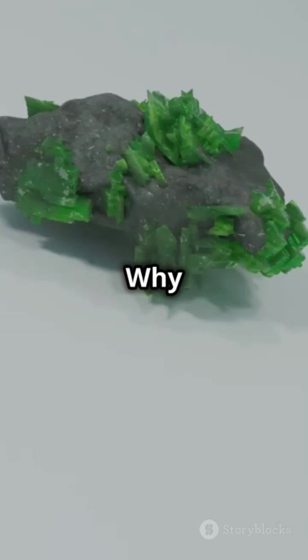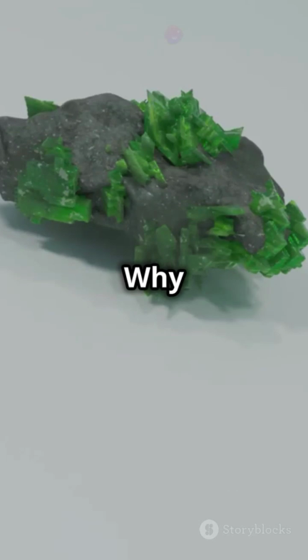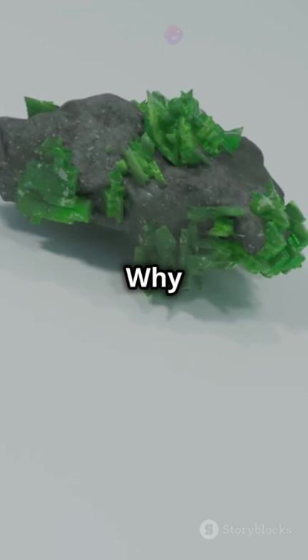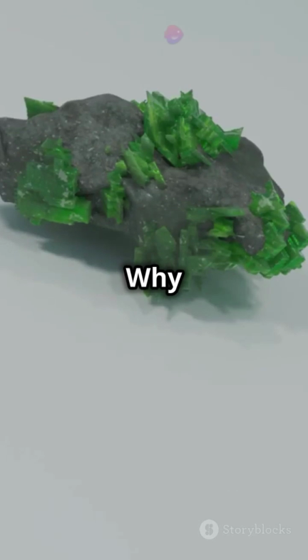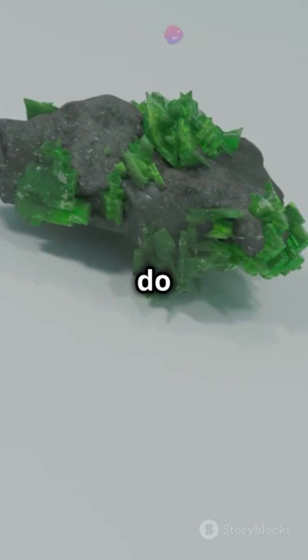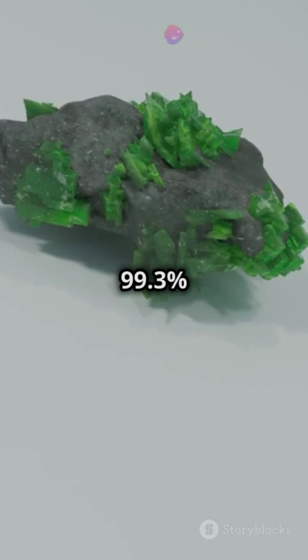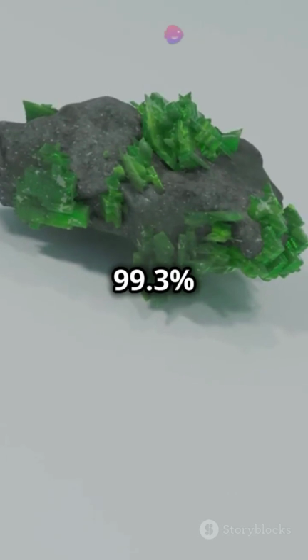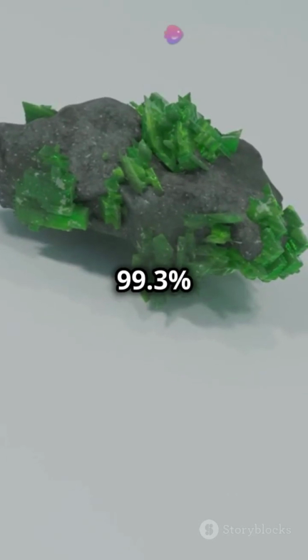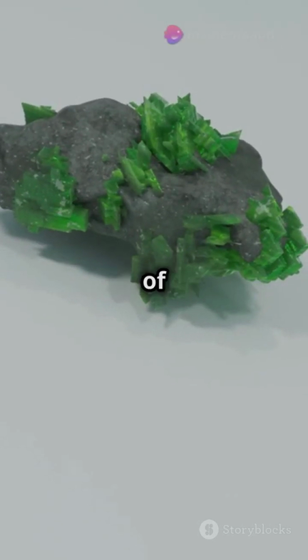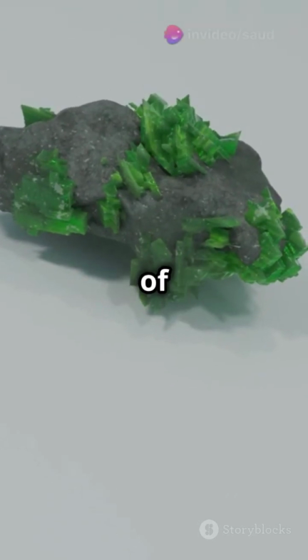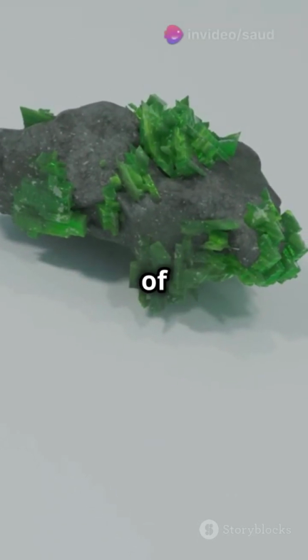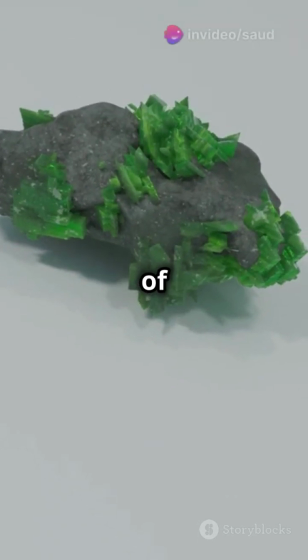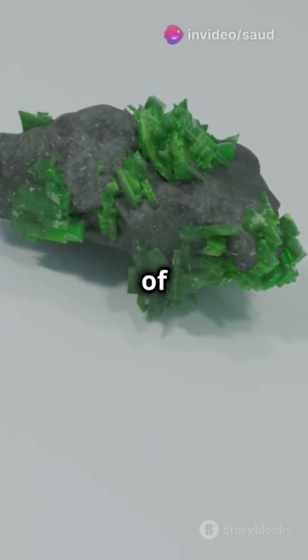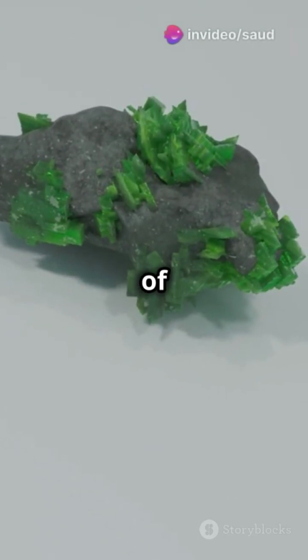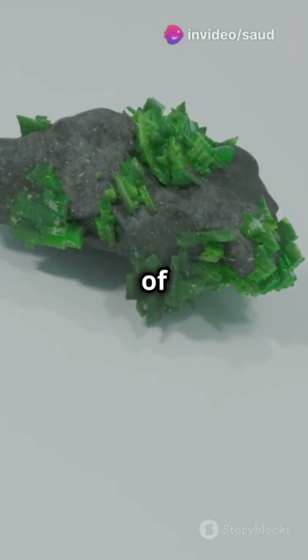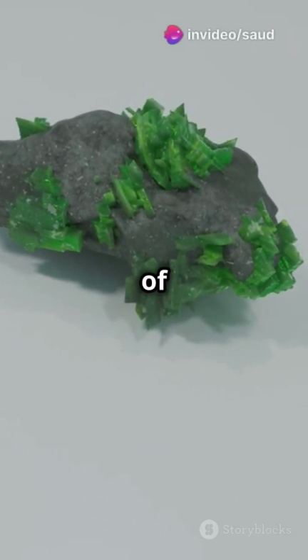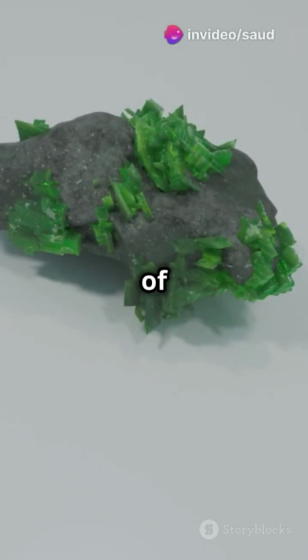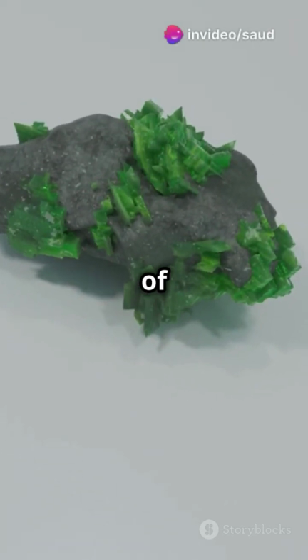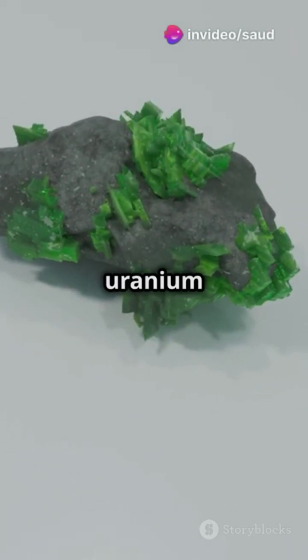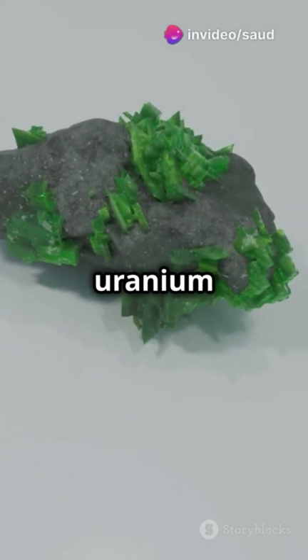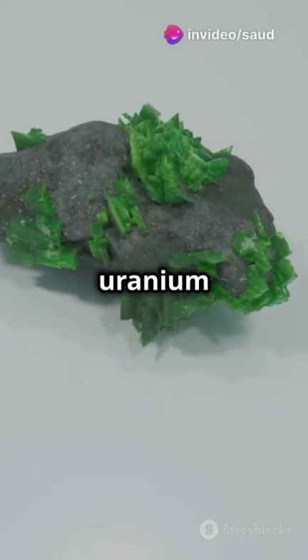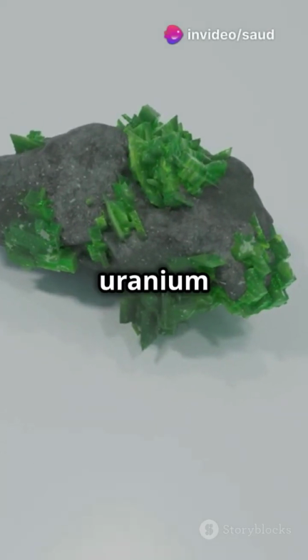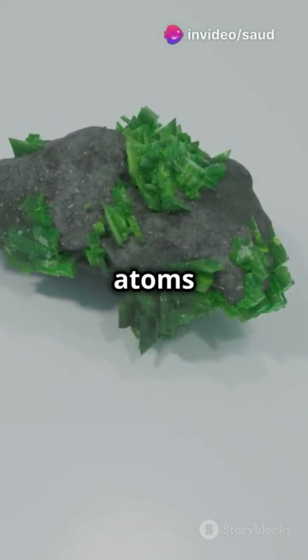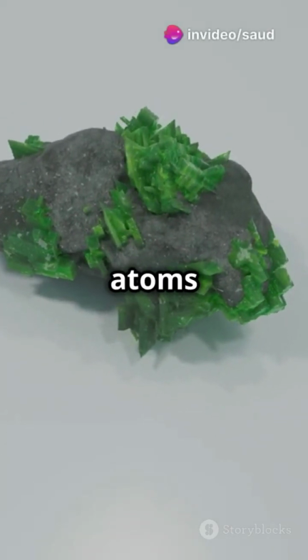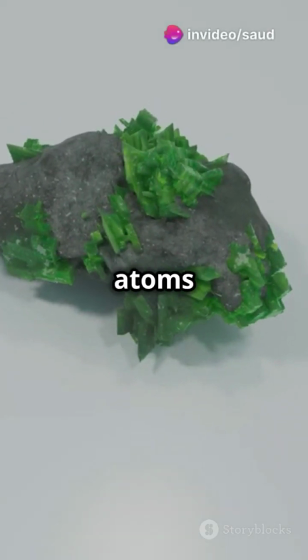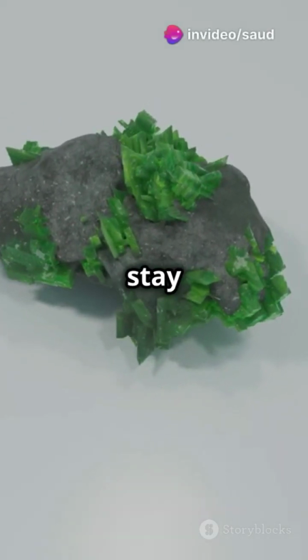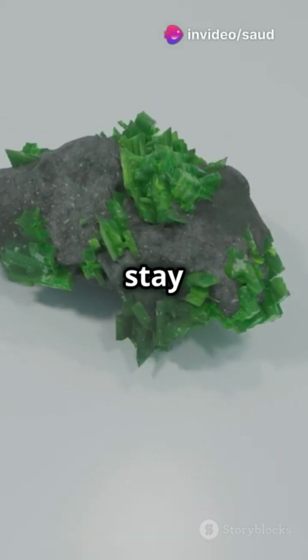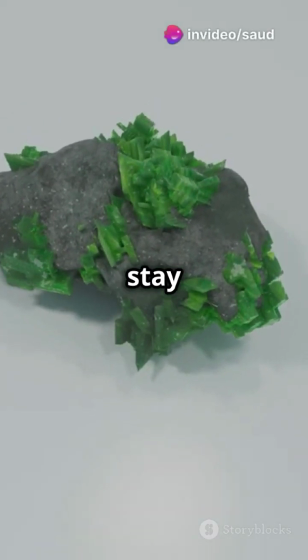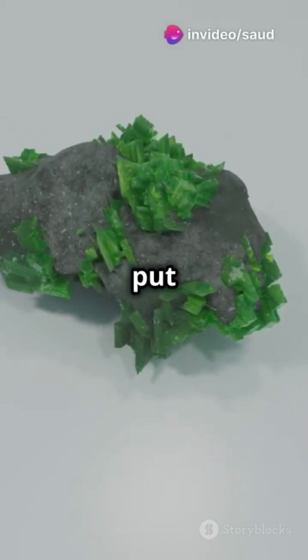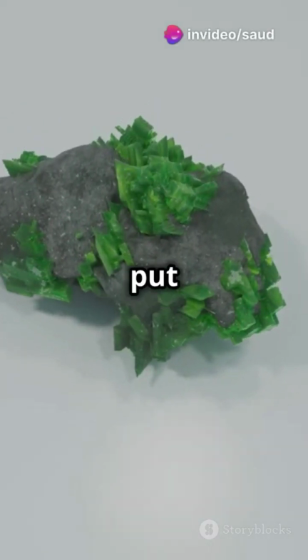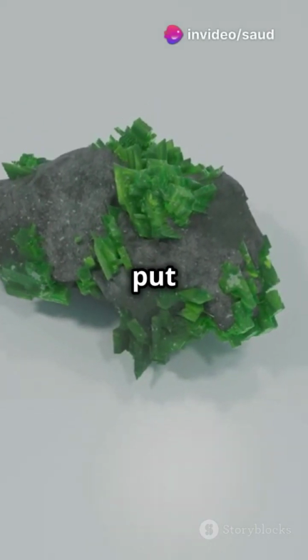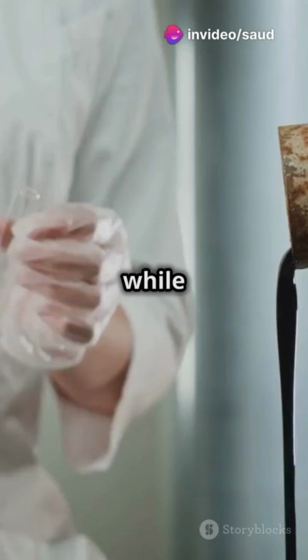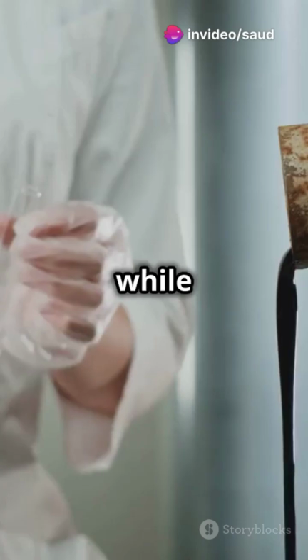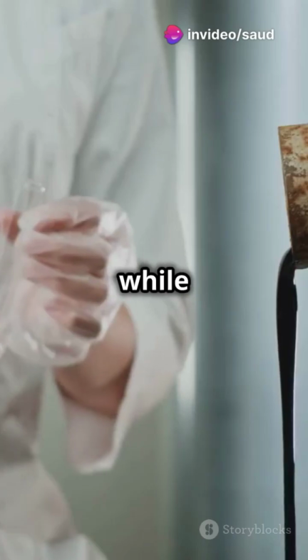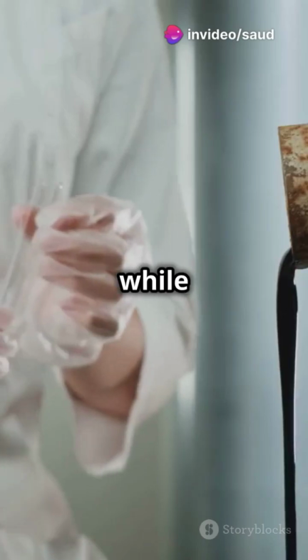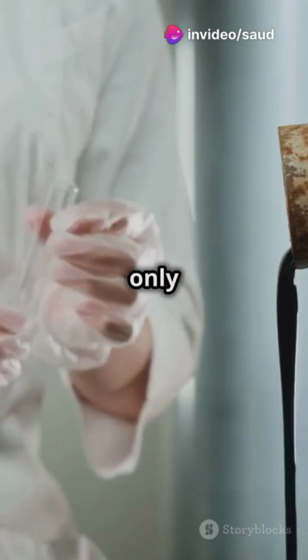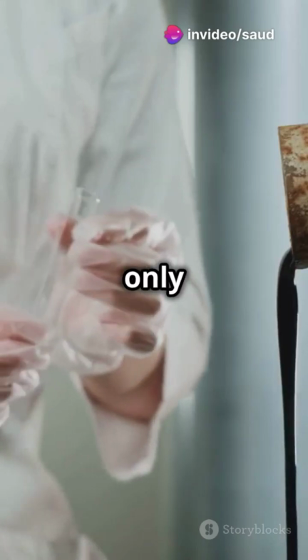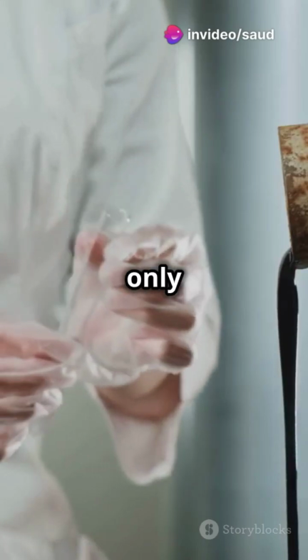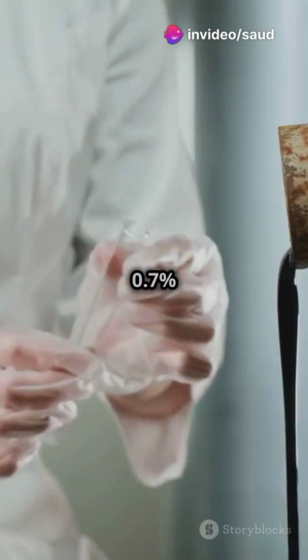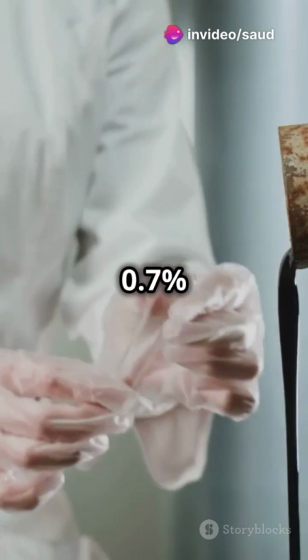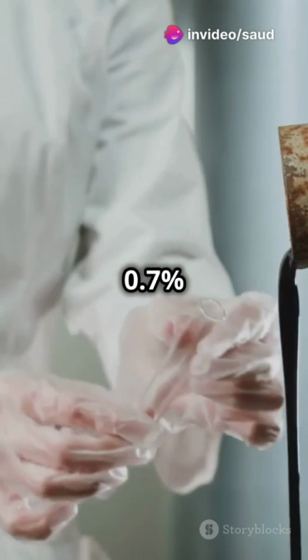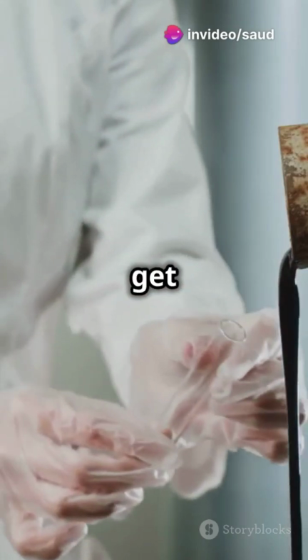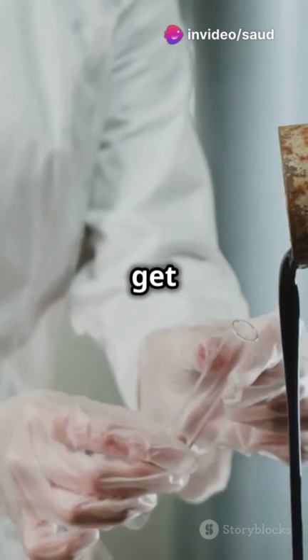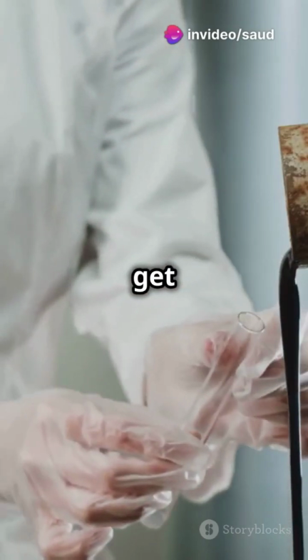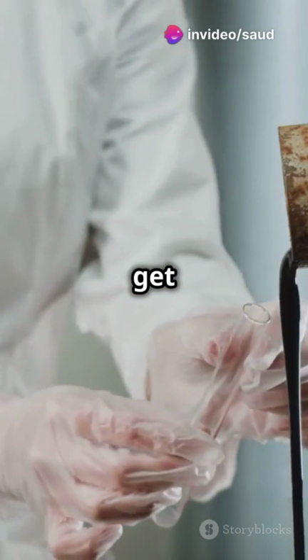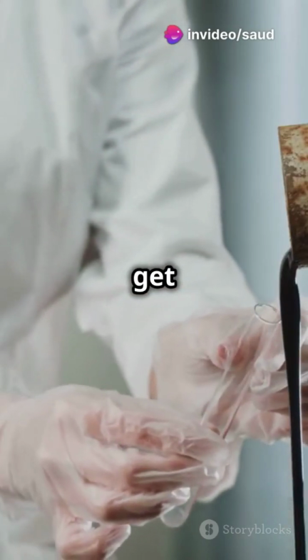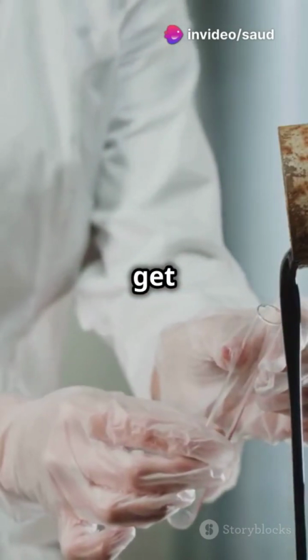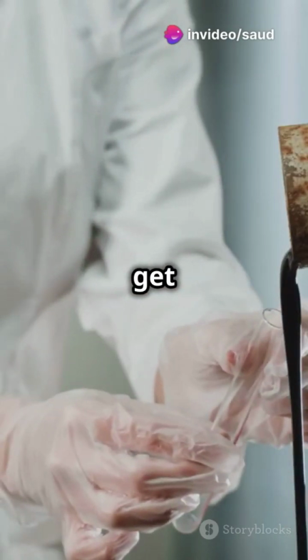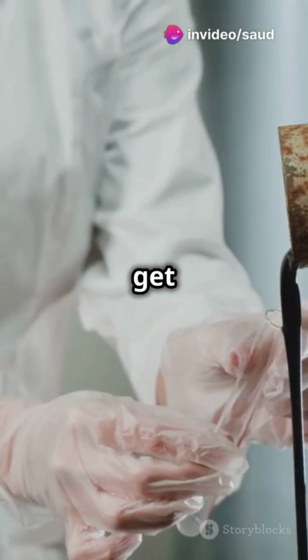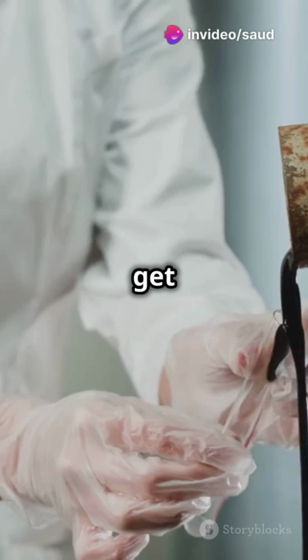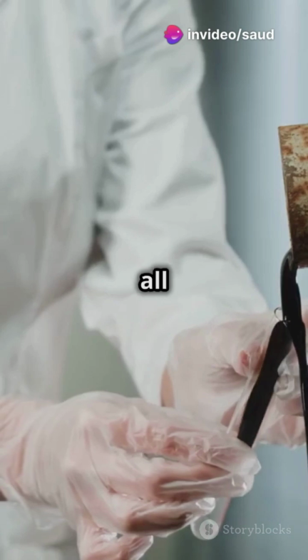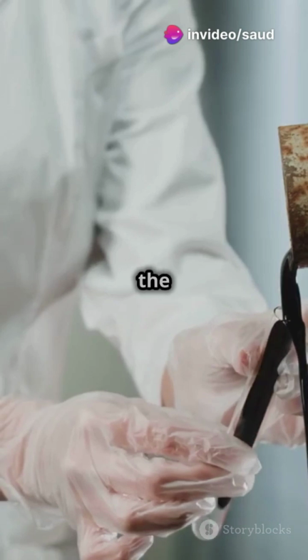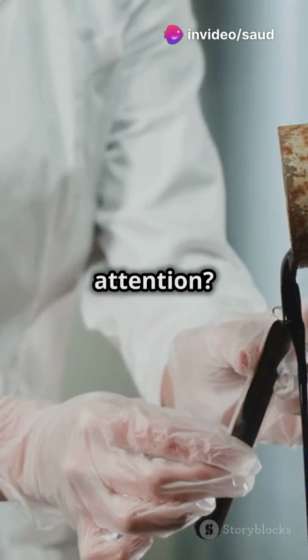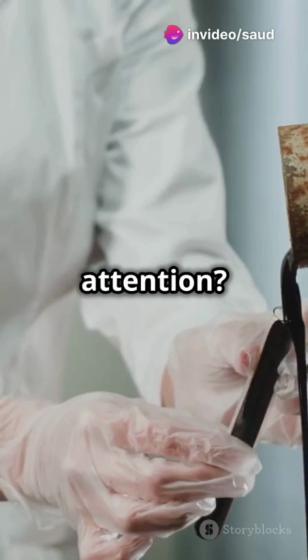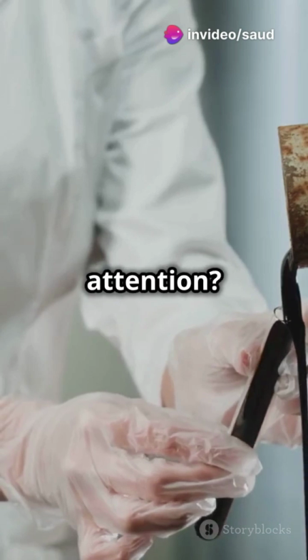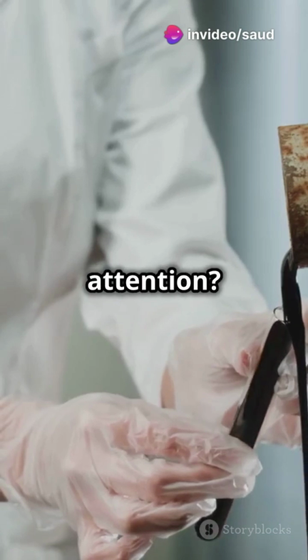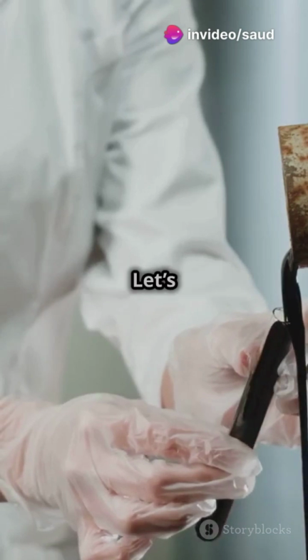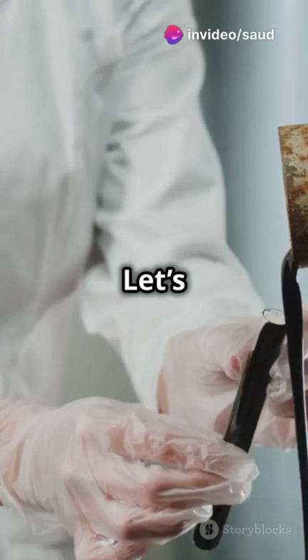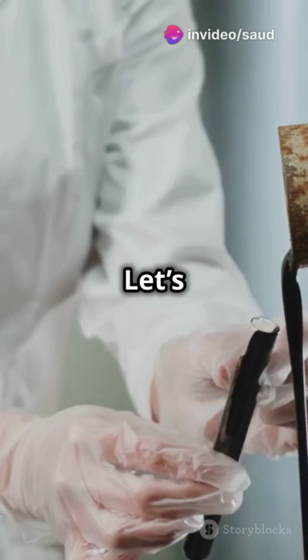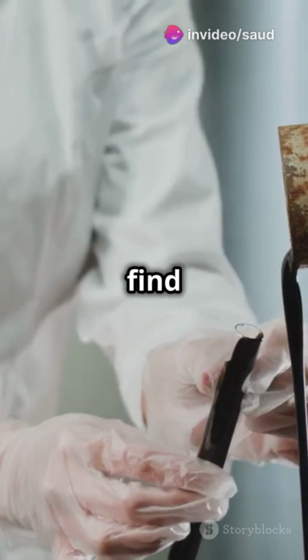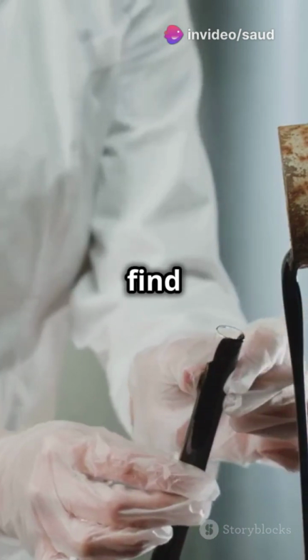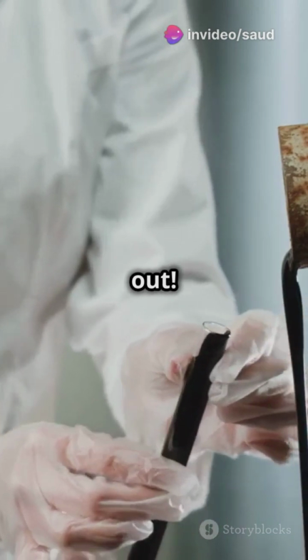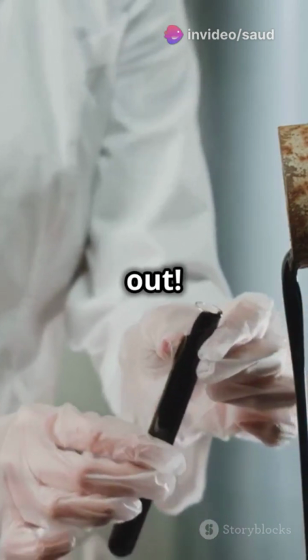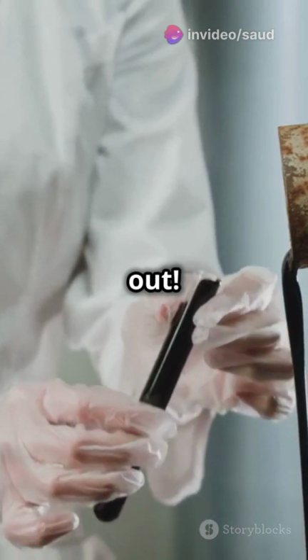Why do 99.3% of uranium atoms stay put while only 0.7% get all the attention? Let's find out.